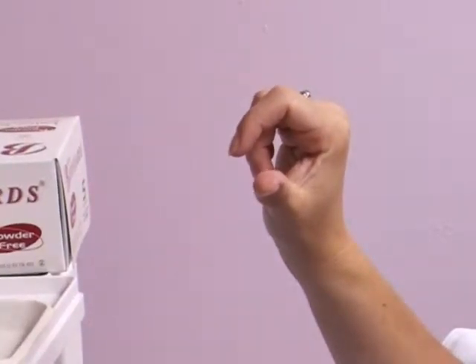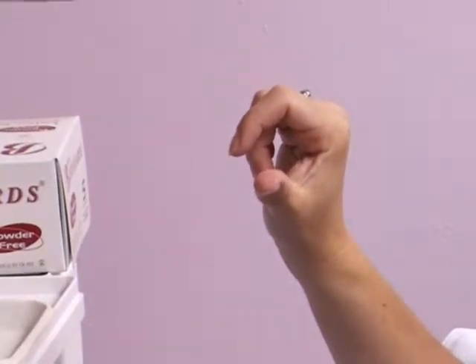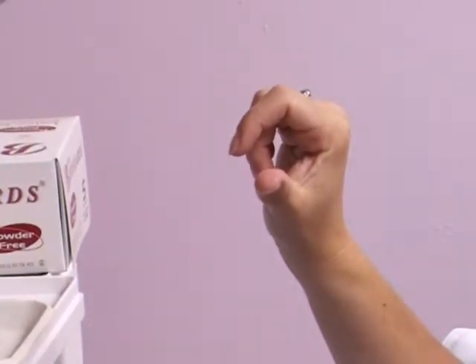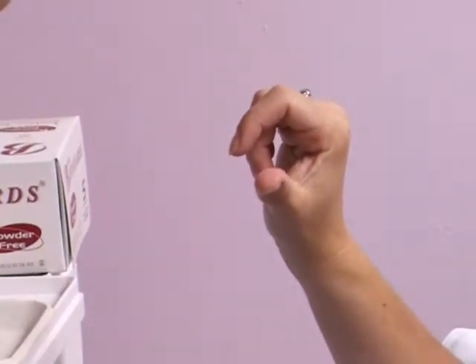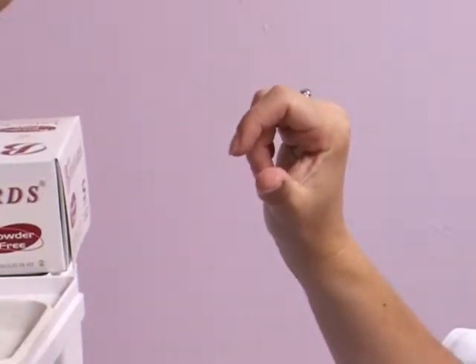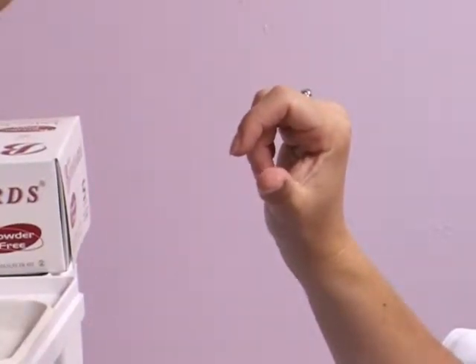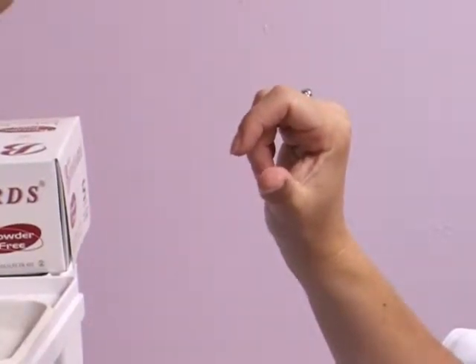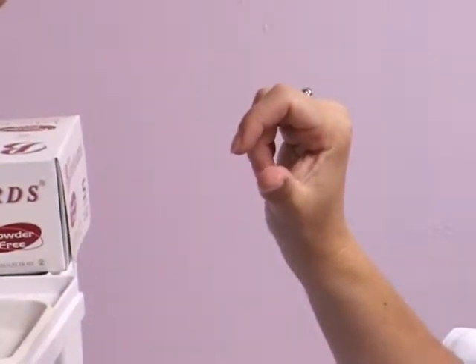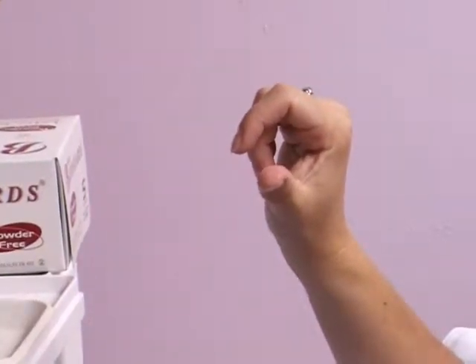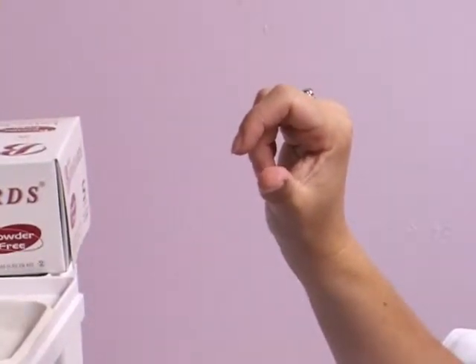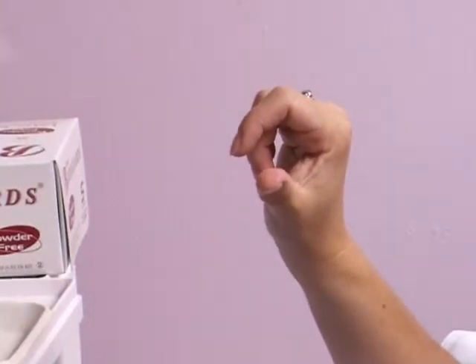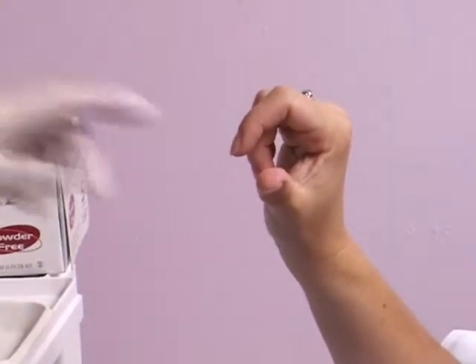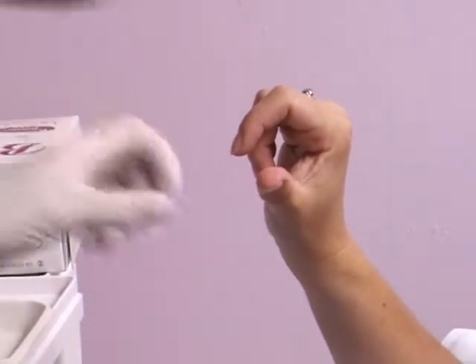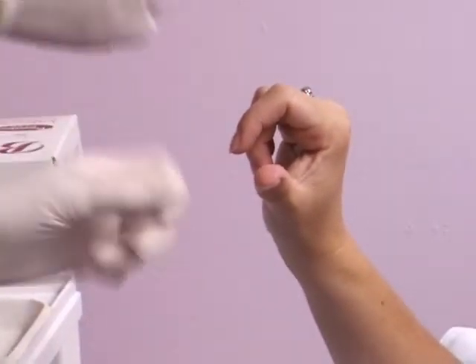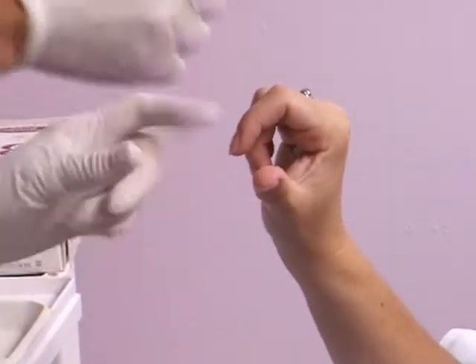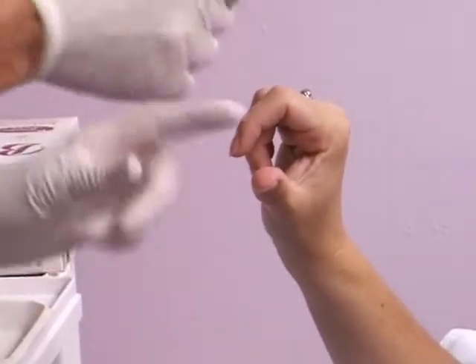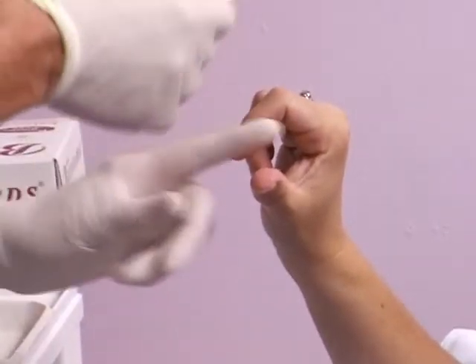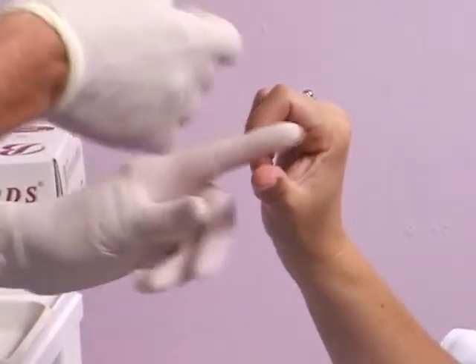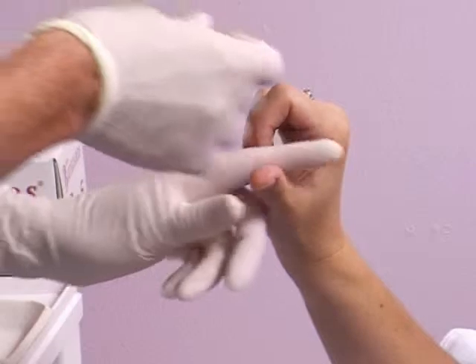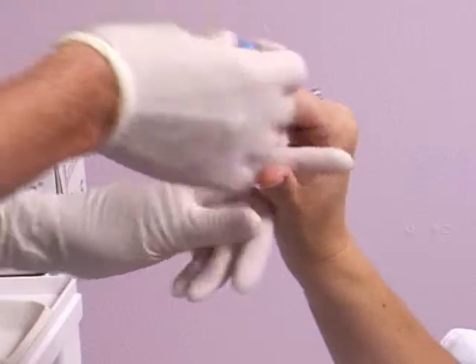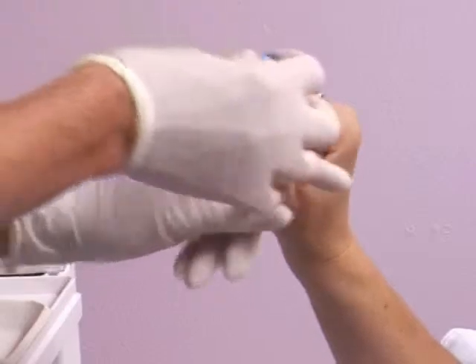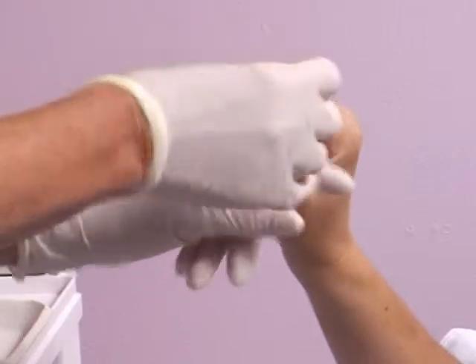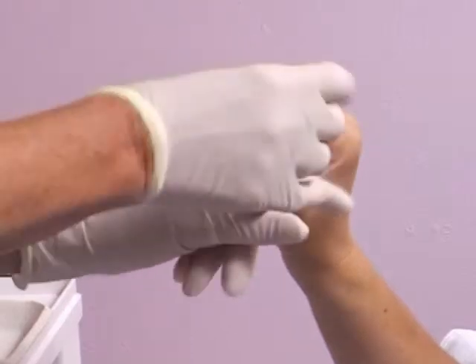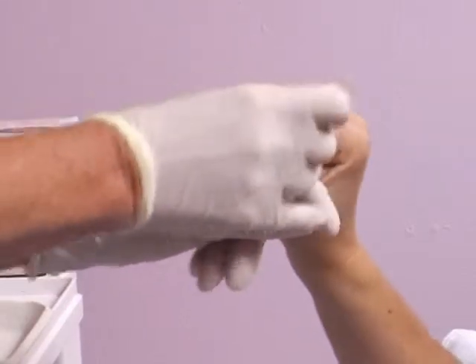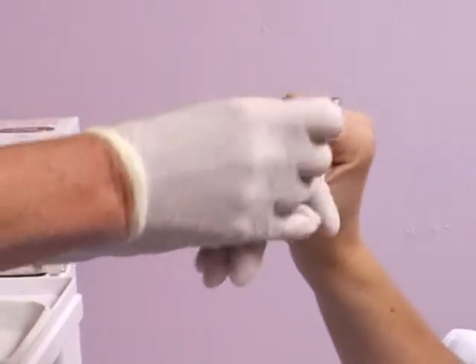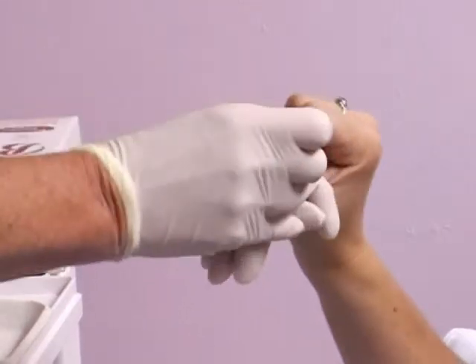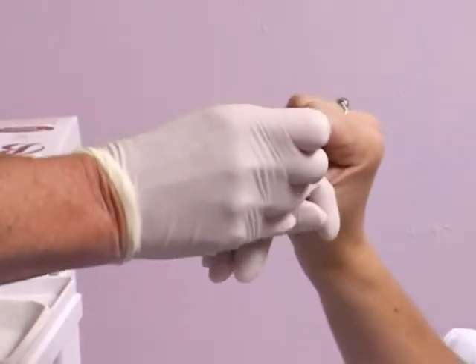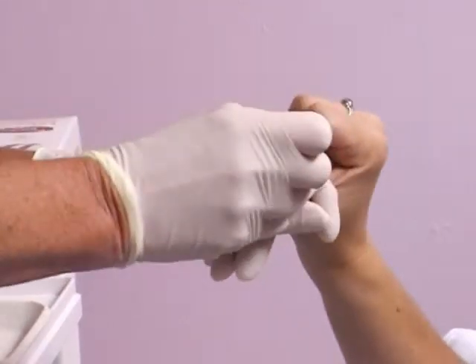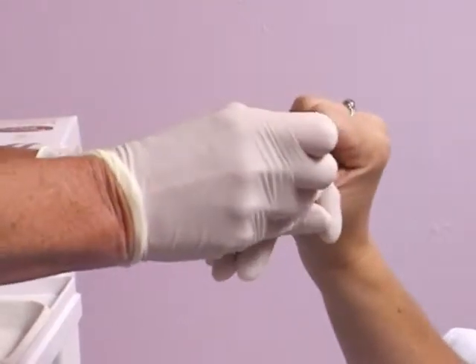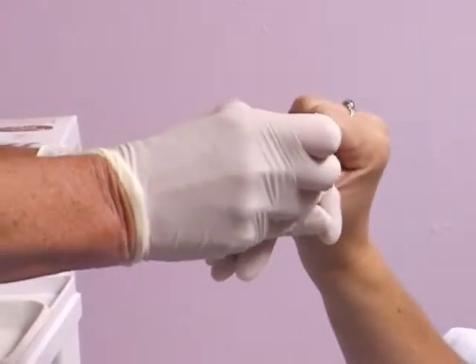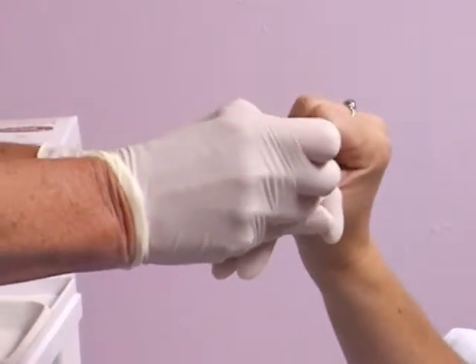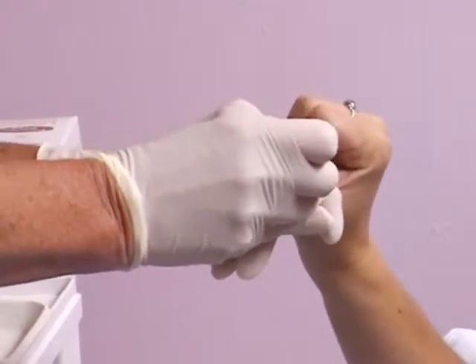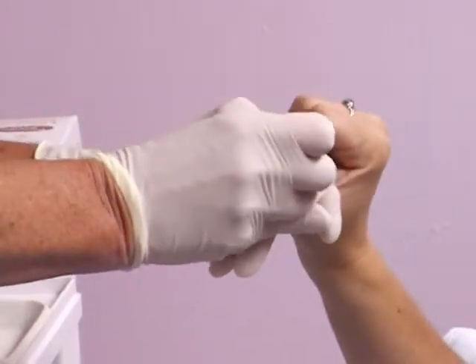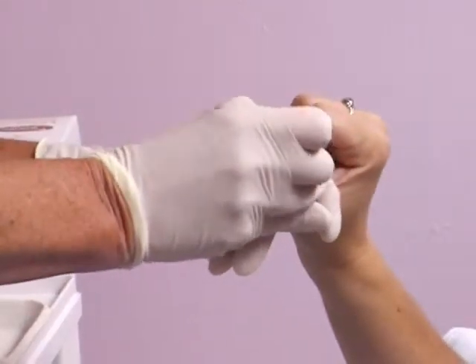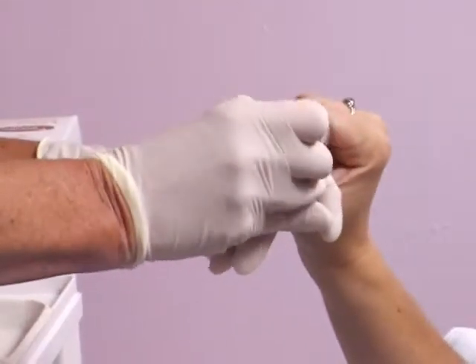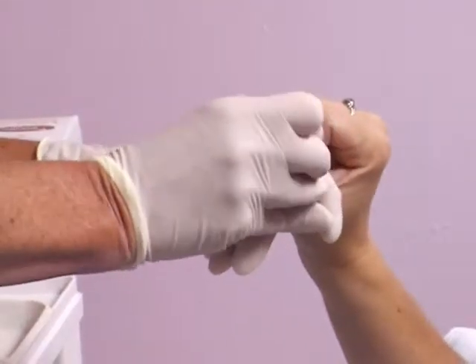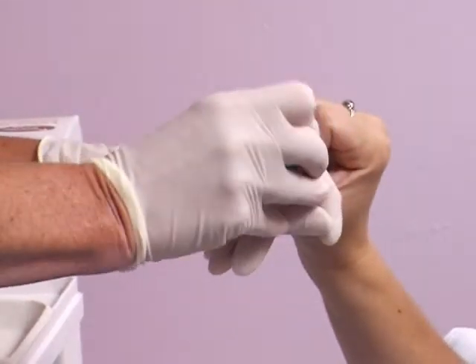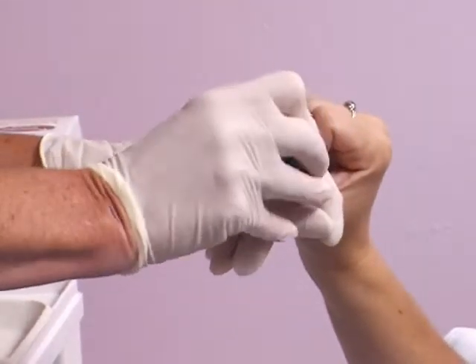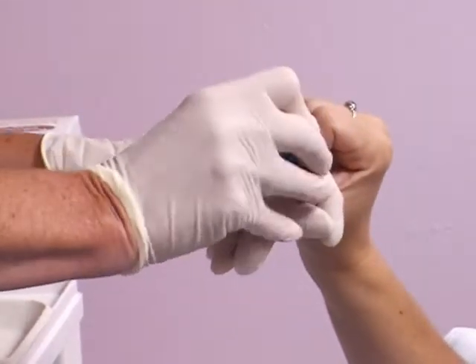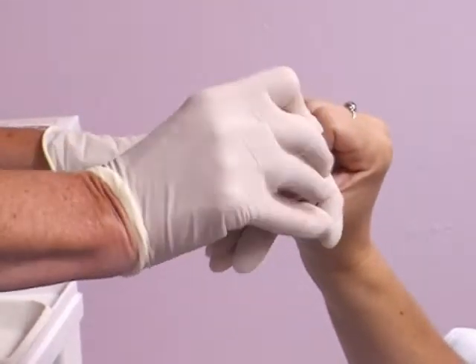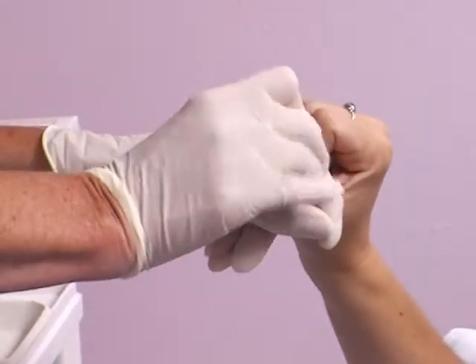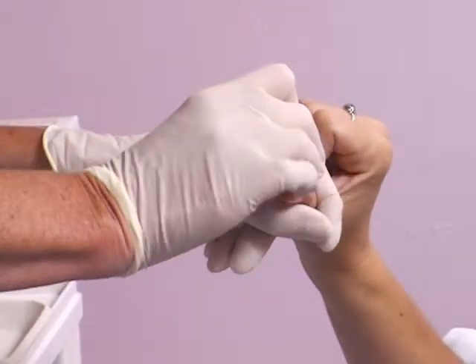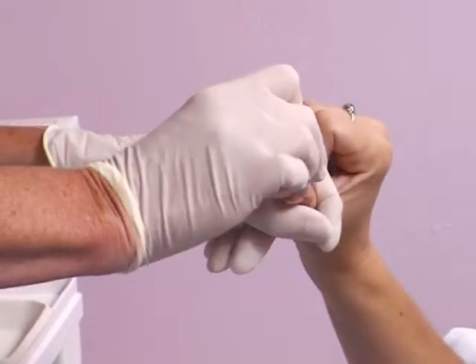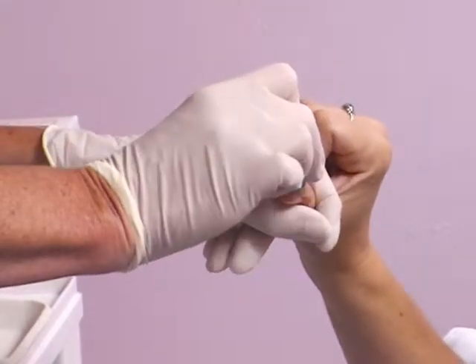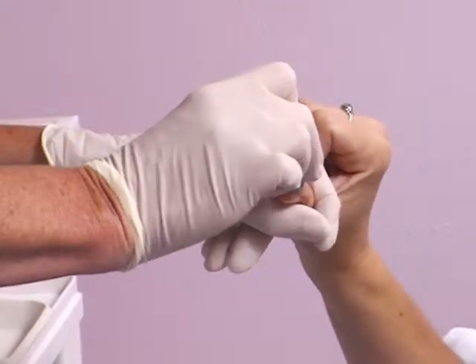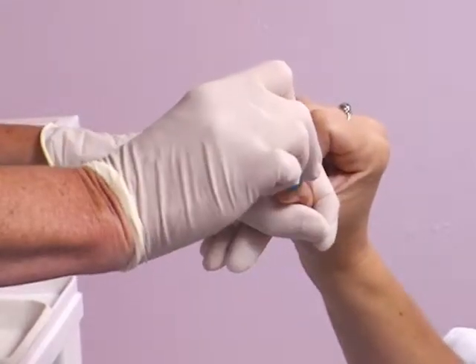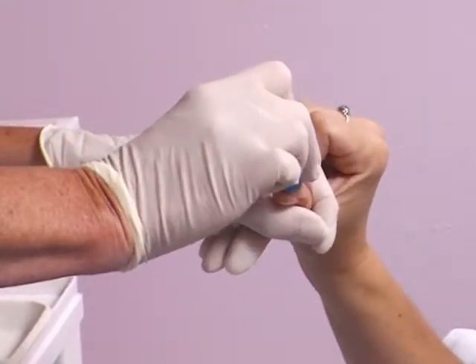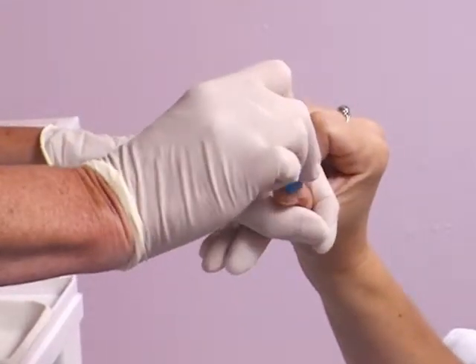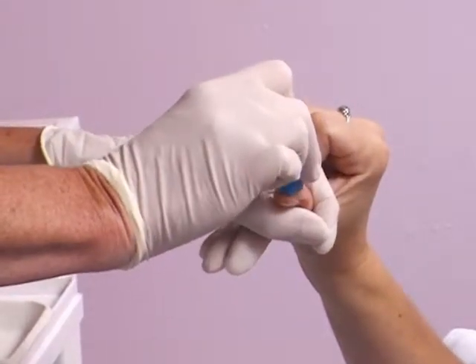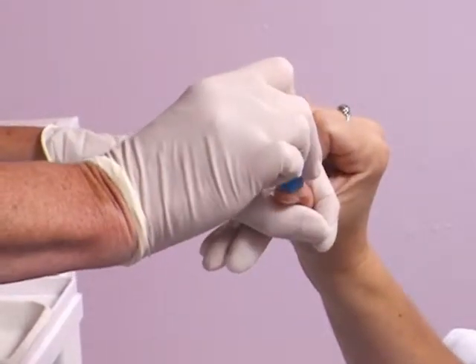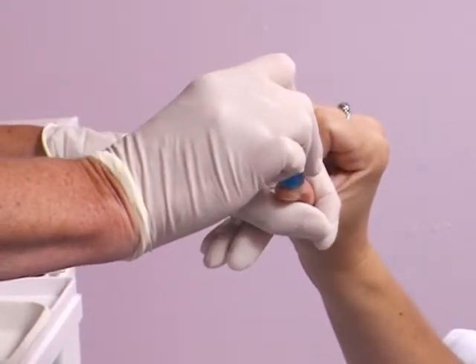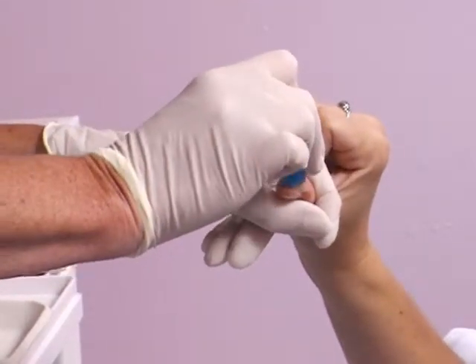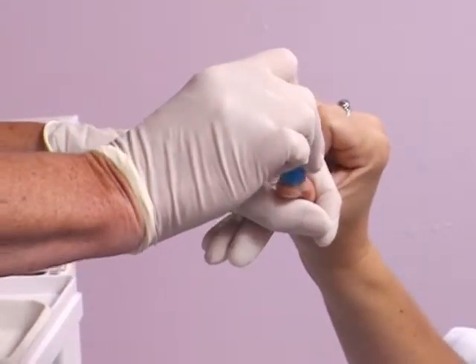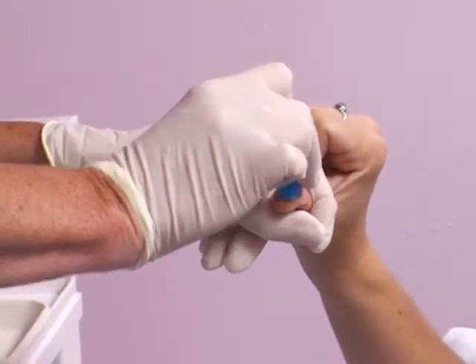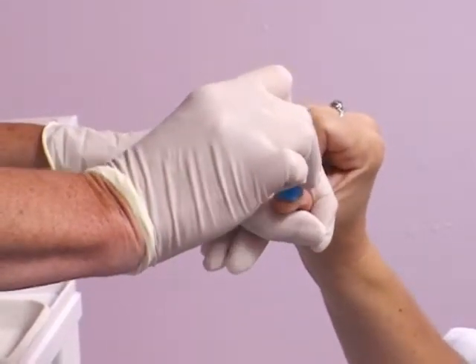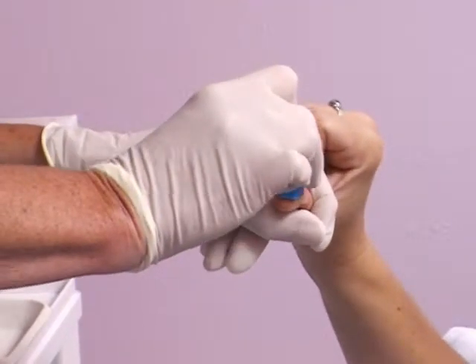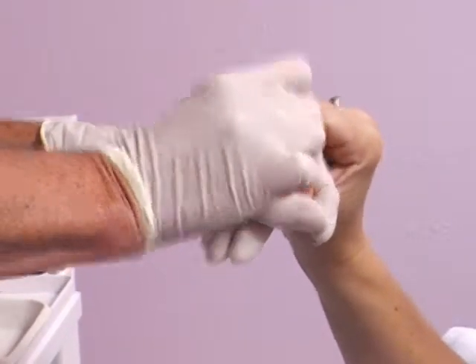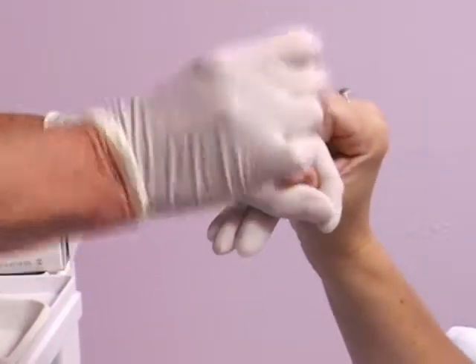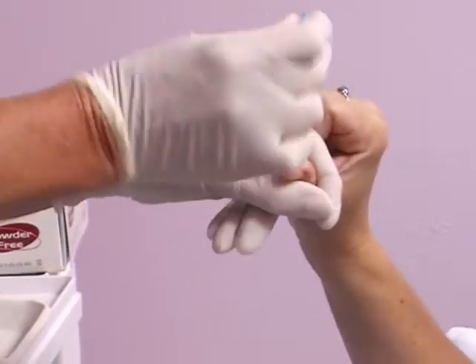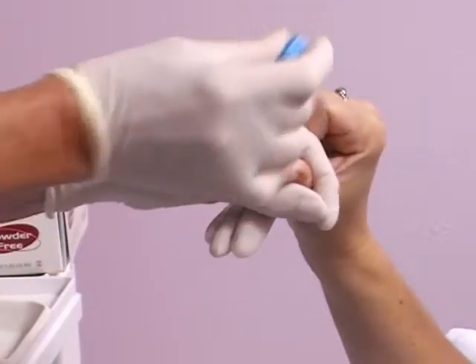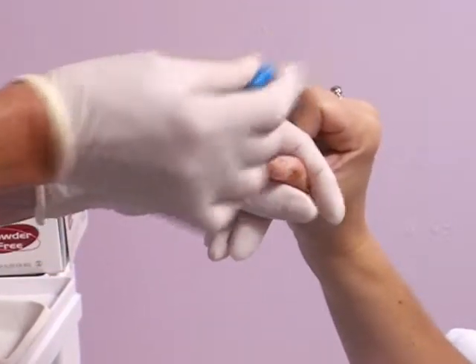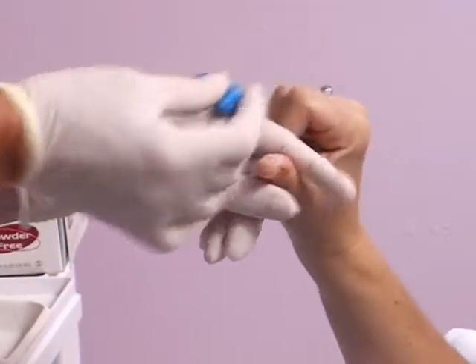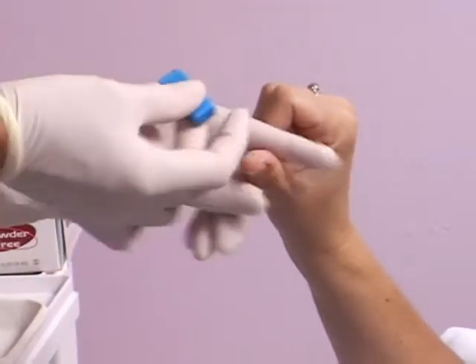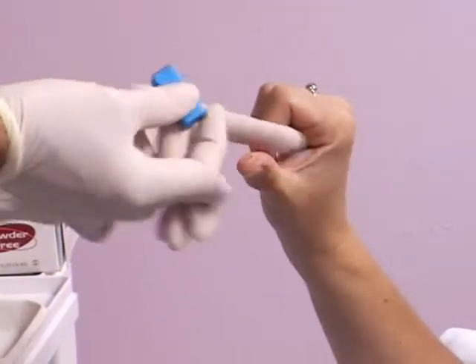Using a 1.8 to 2mm lancet, puncture the thumb on the upper surface to avoid the blood running off.